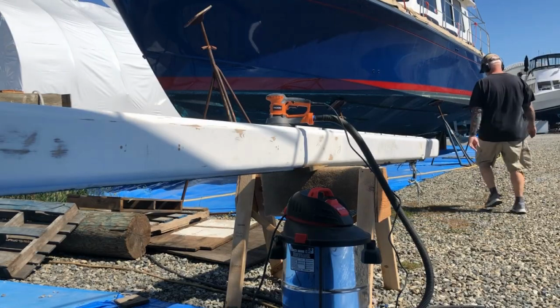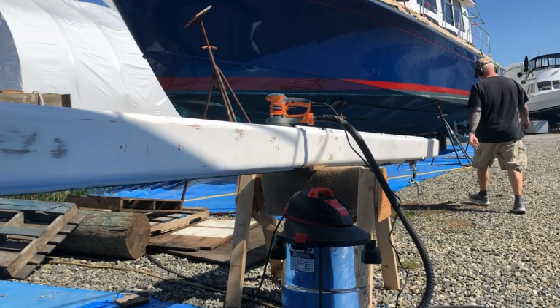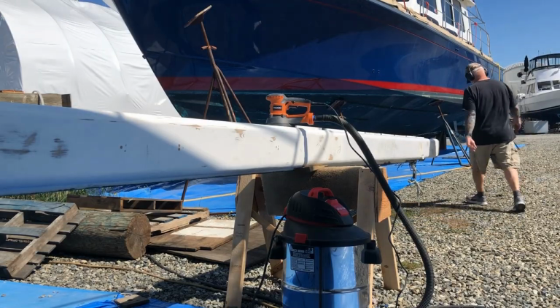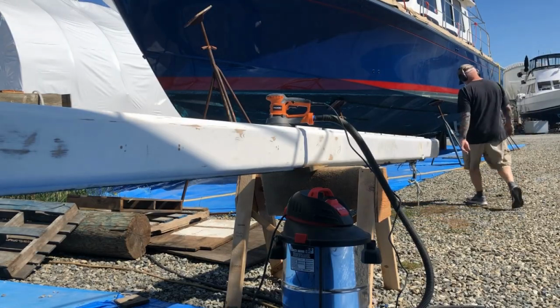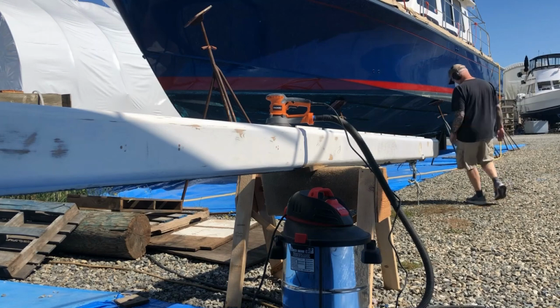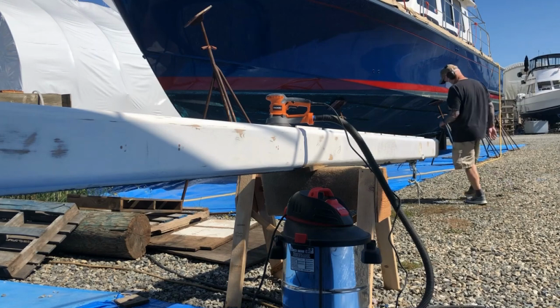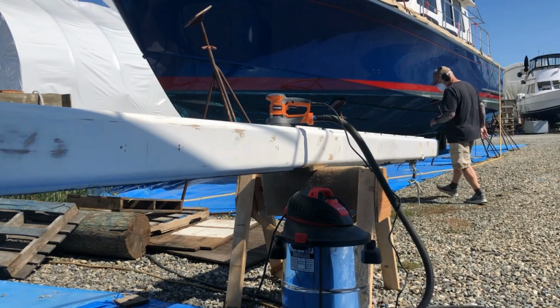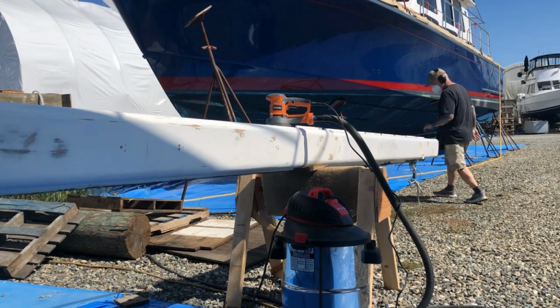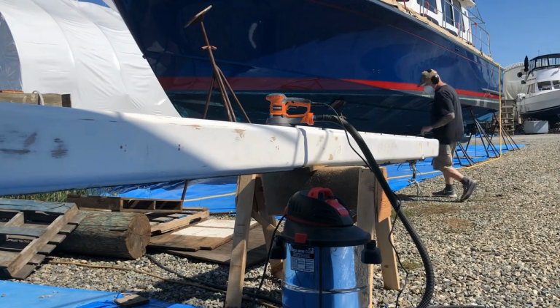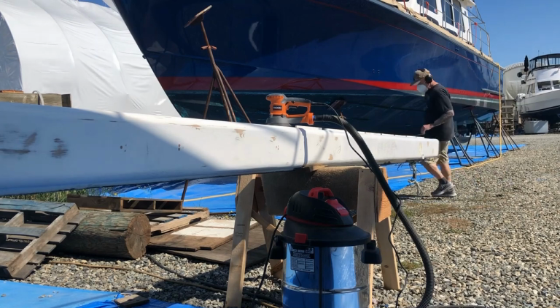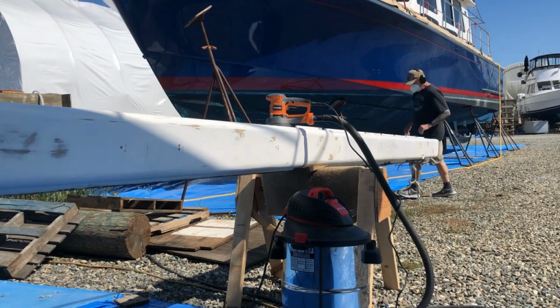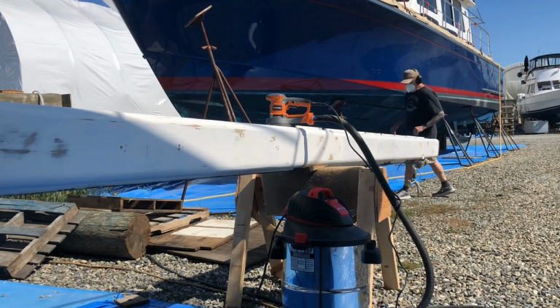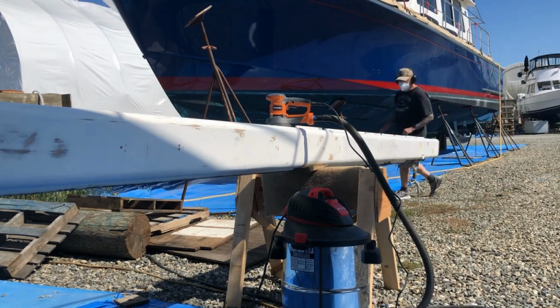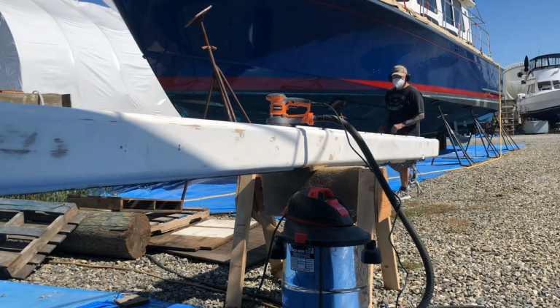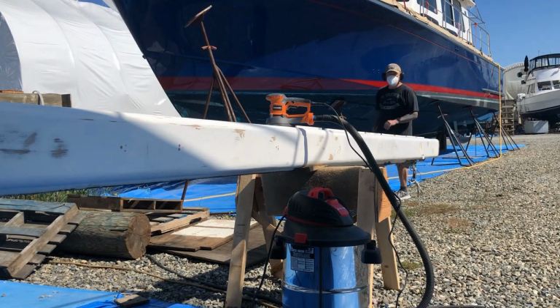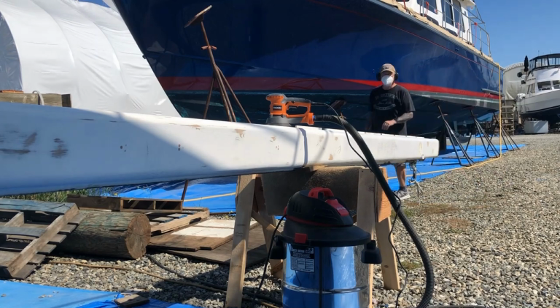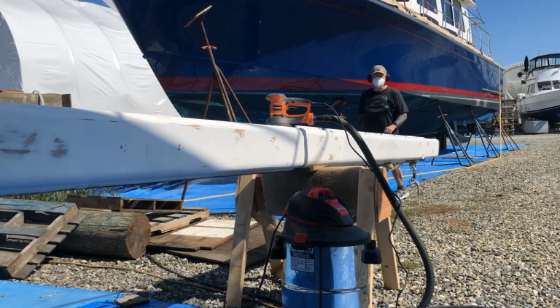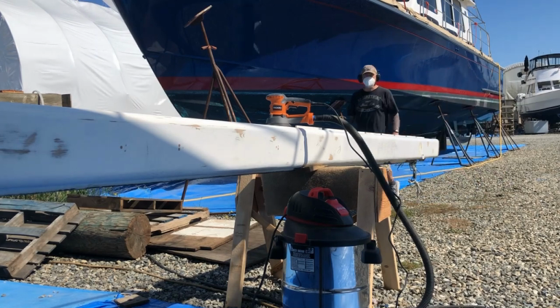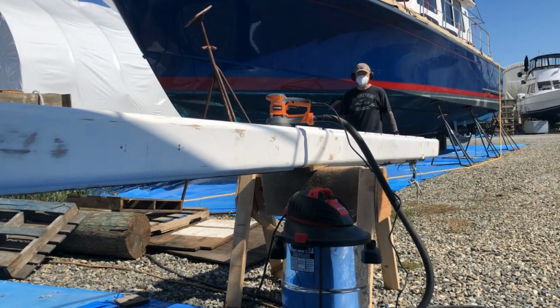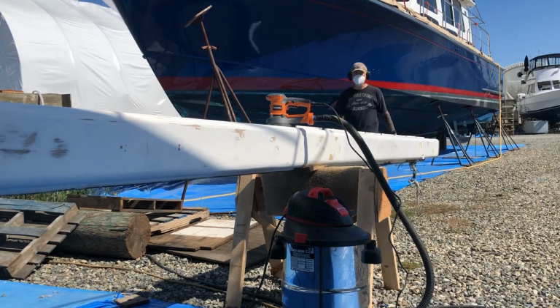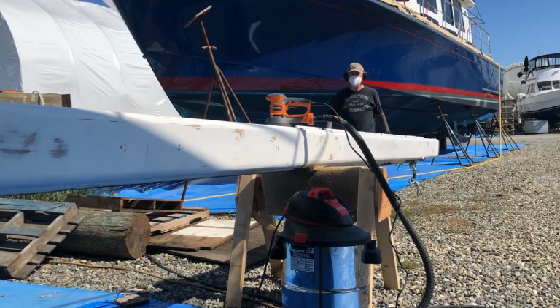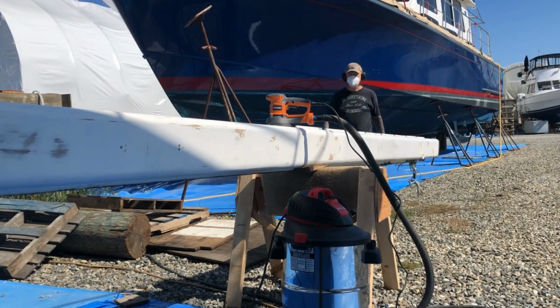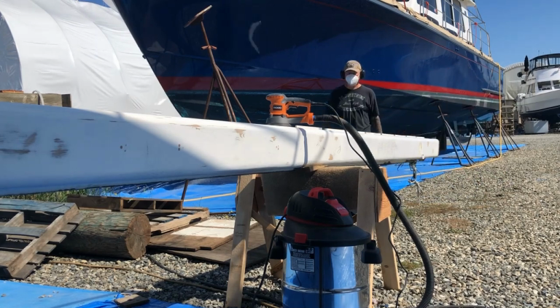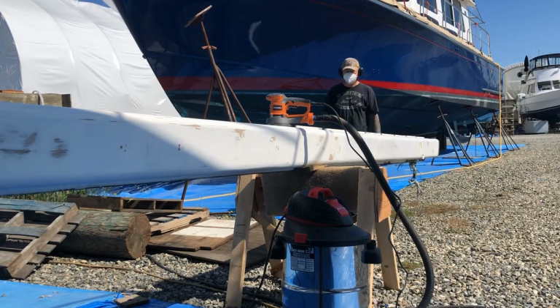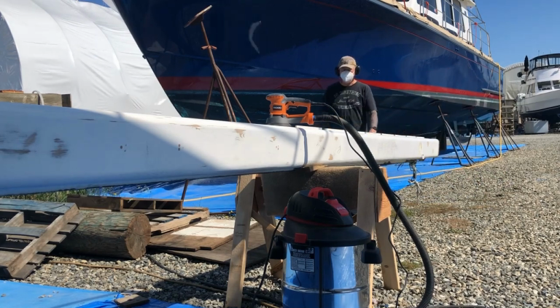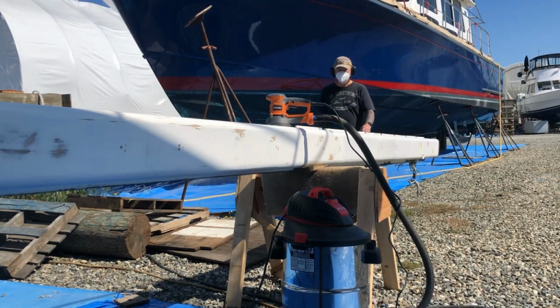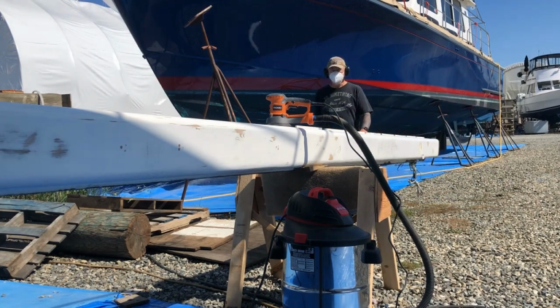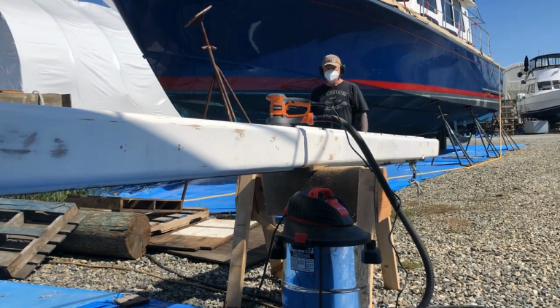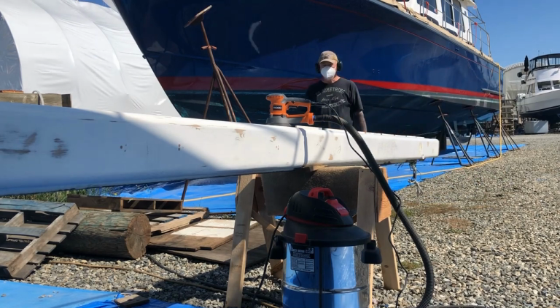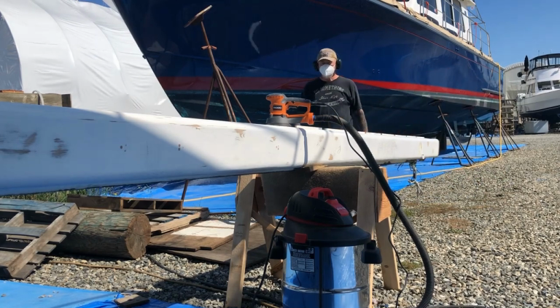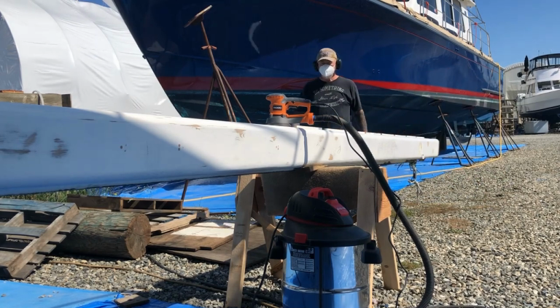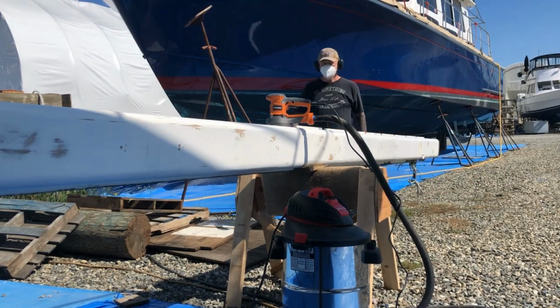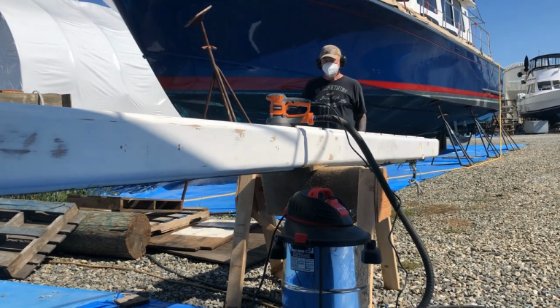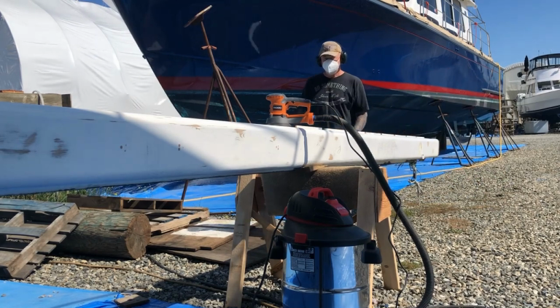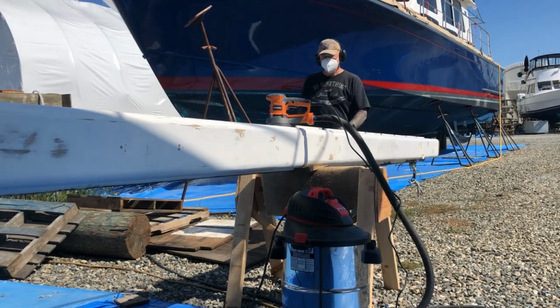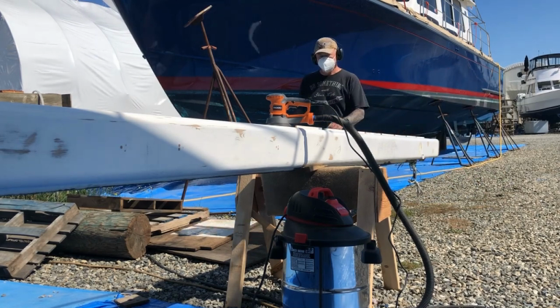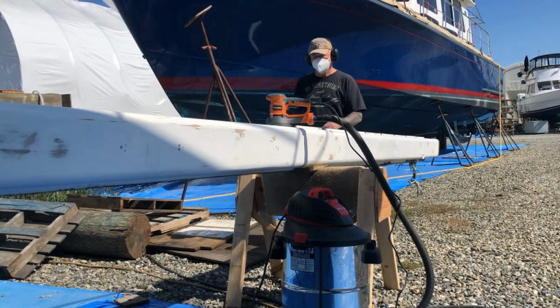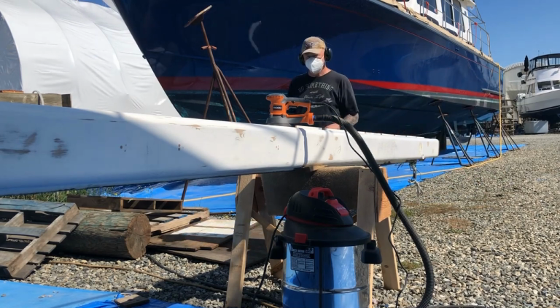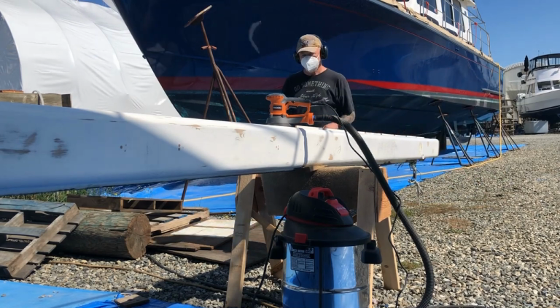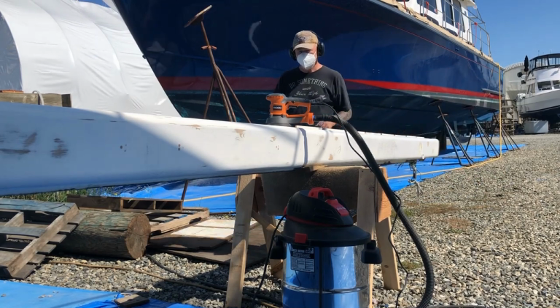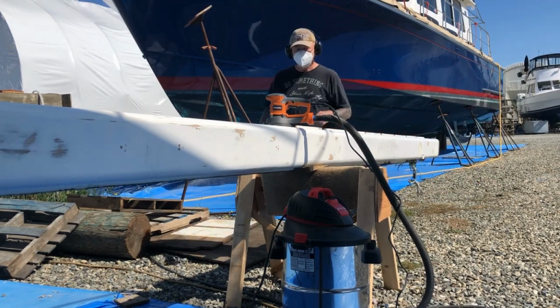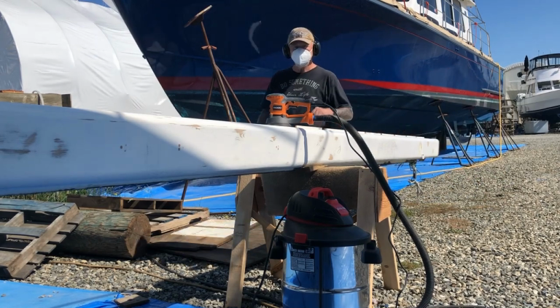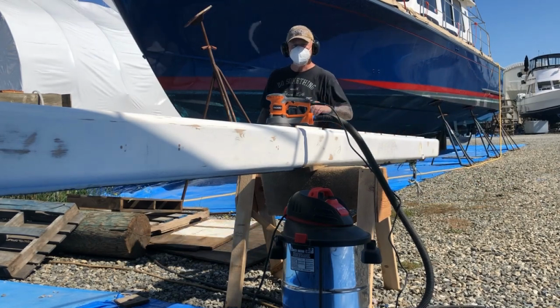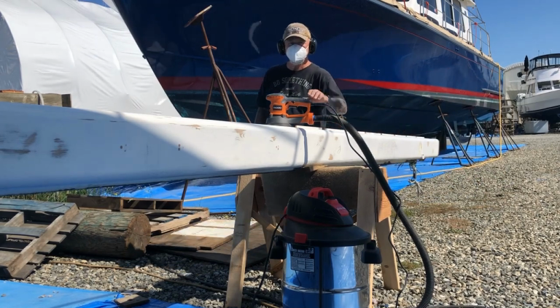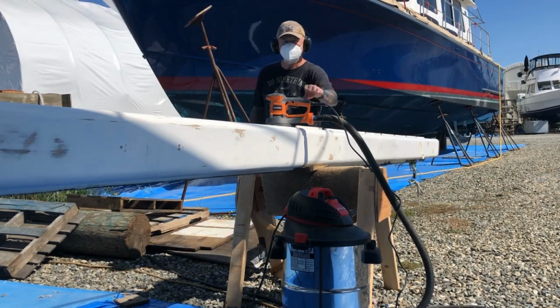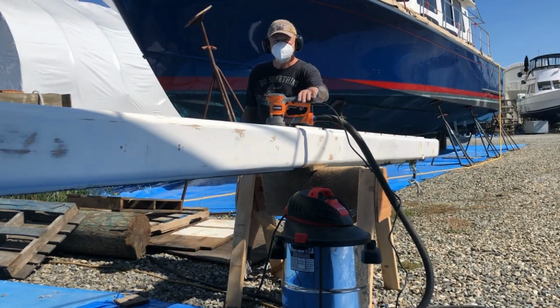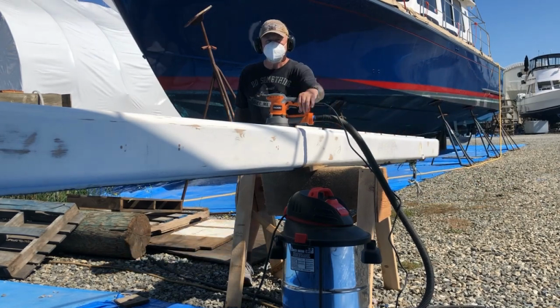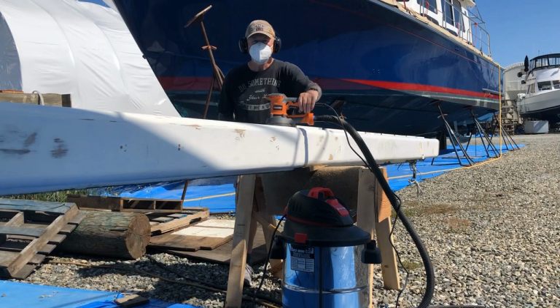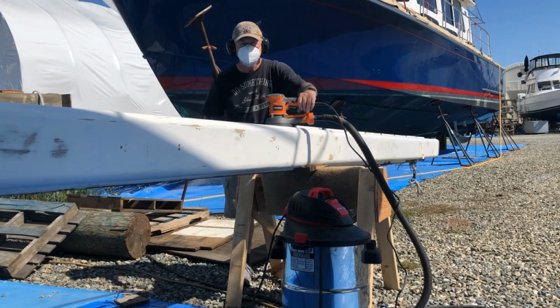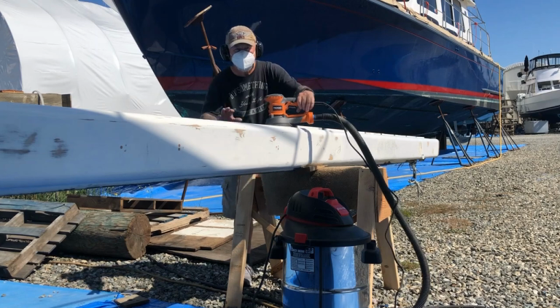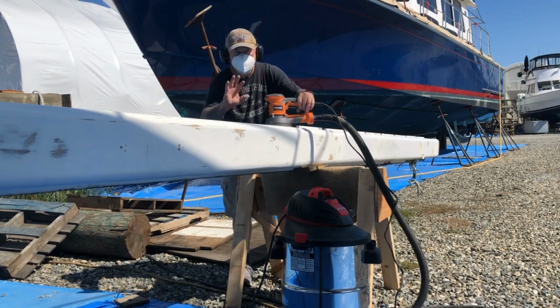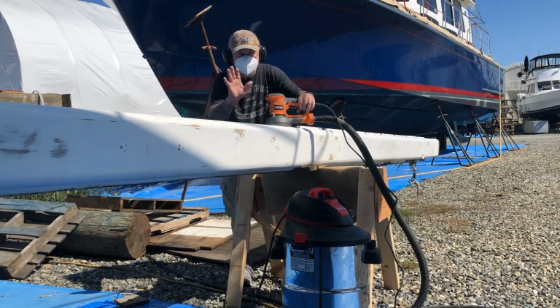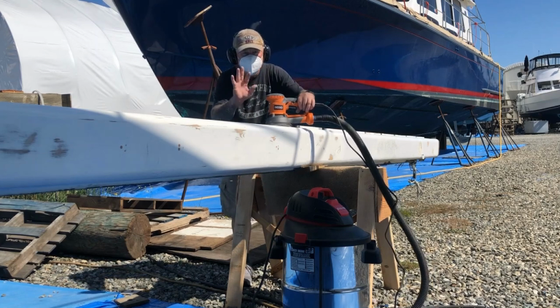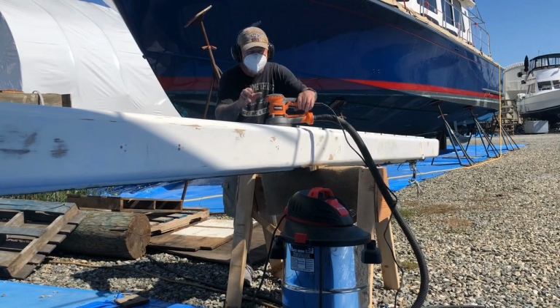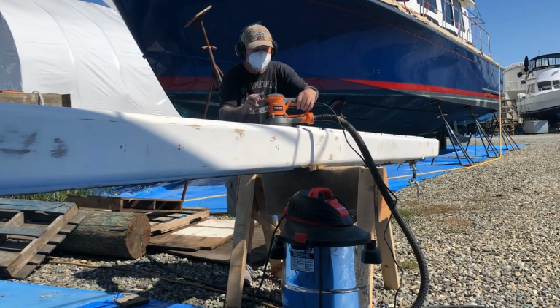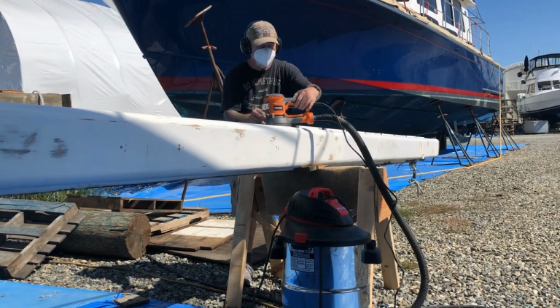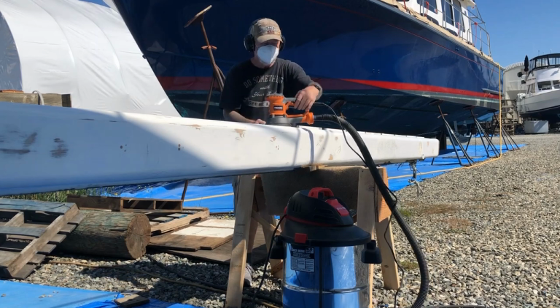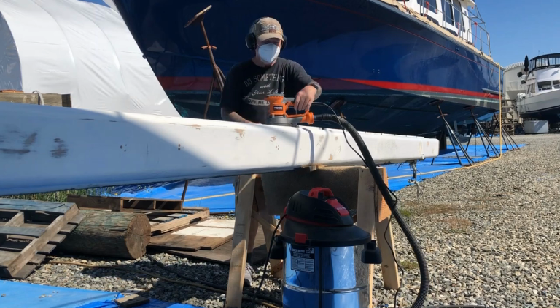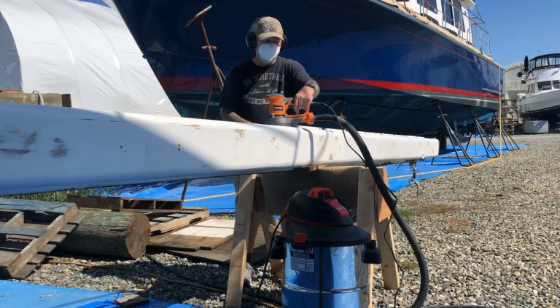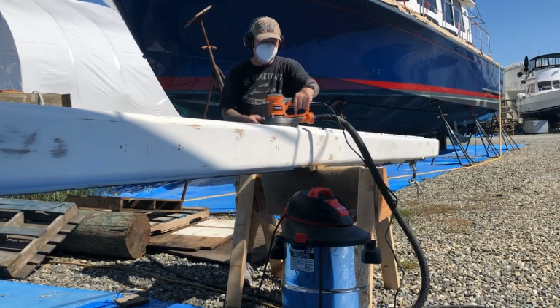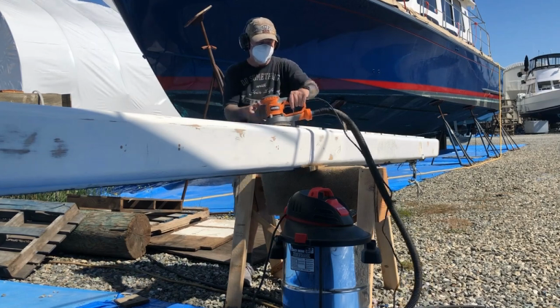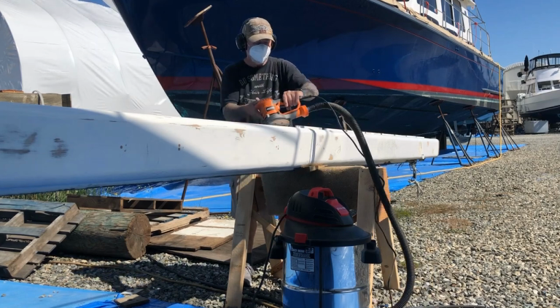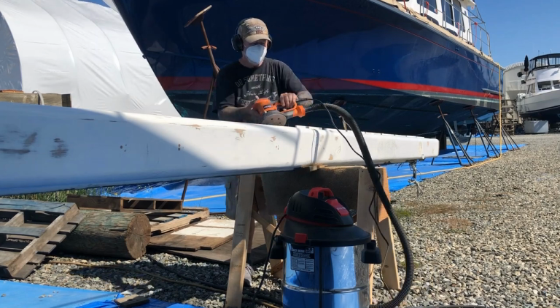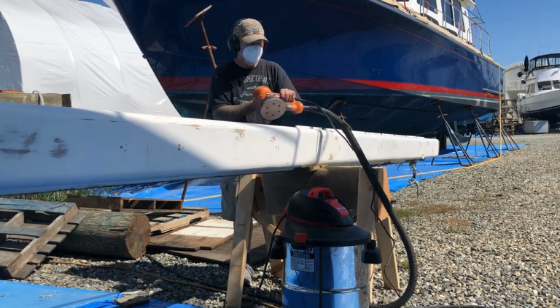Here we go sanding the first layer of paint off the mast.